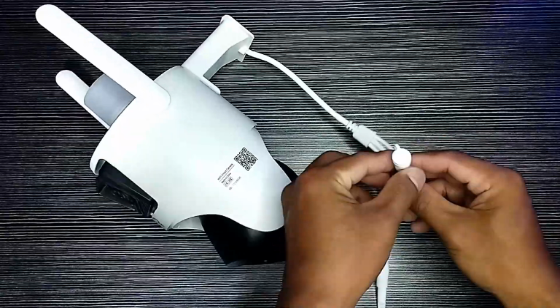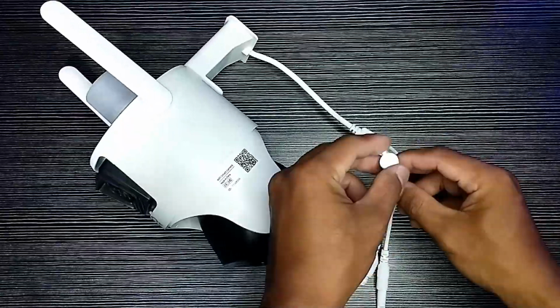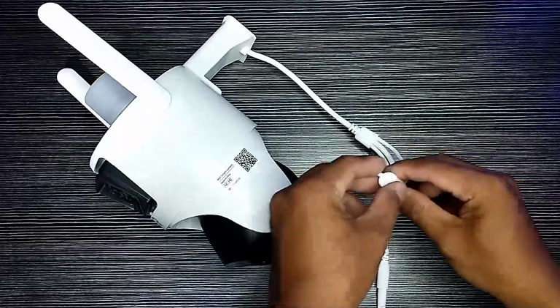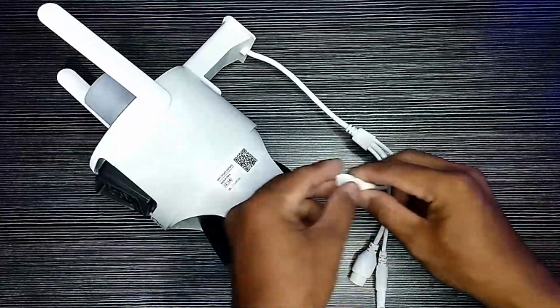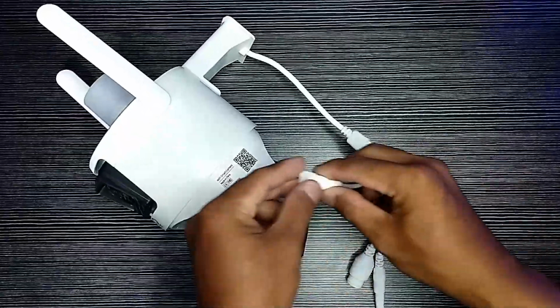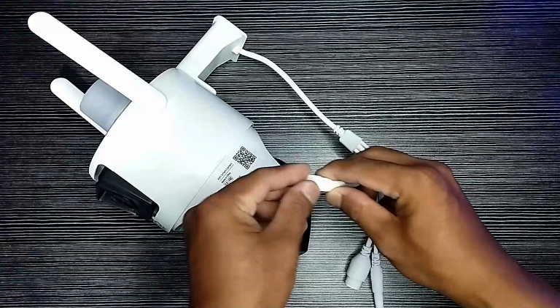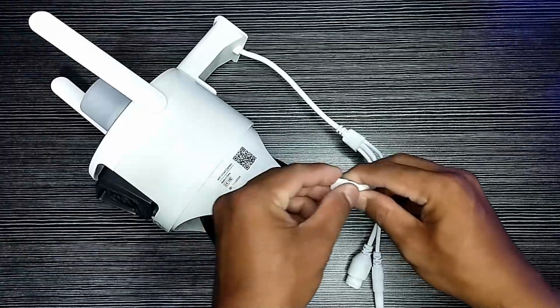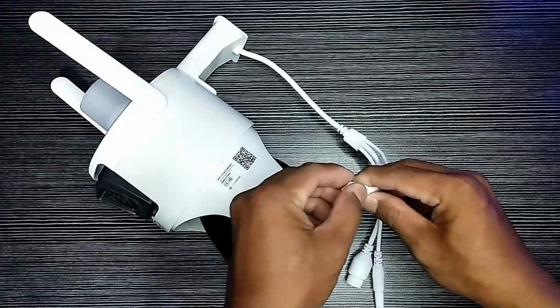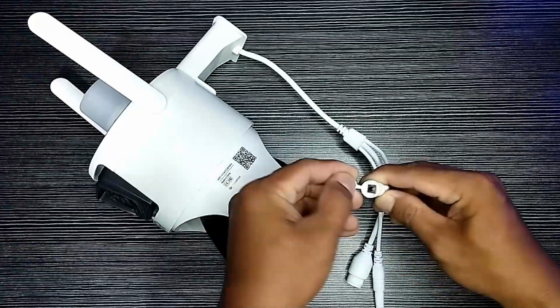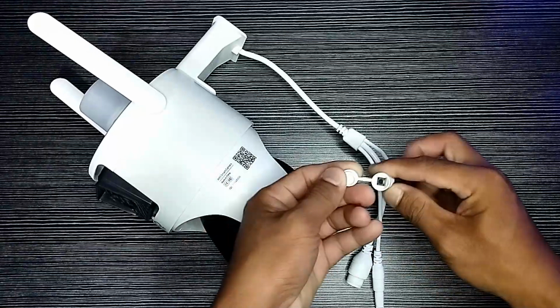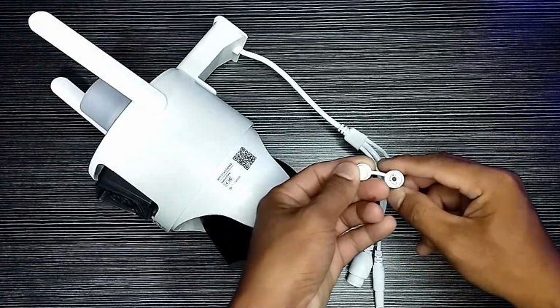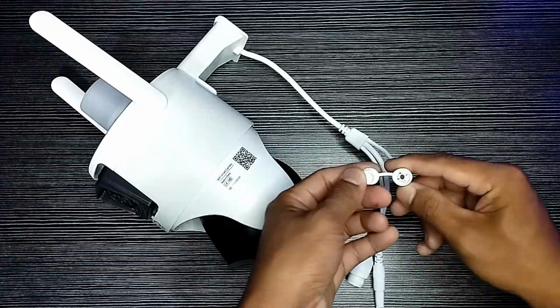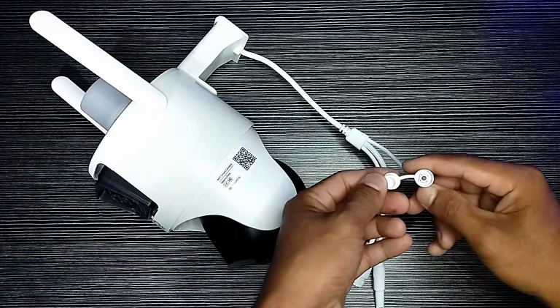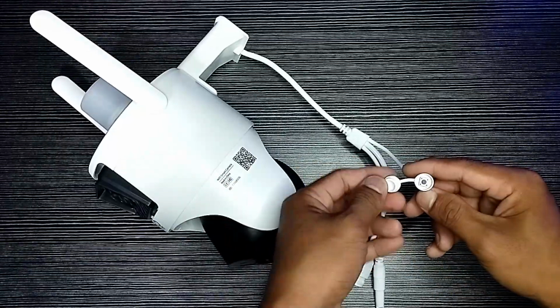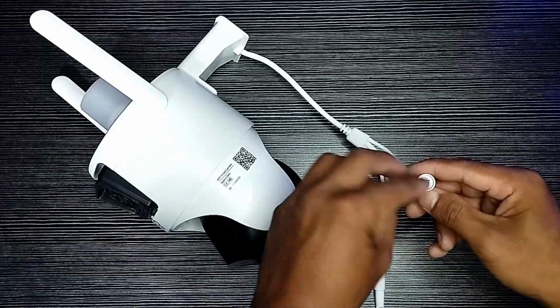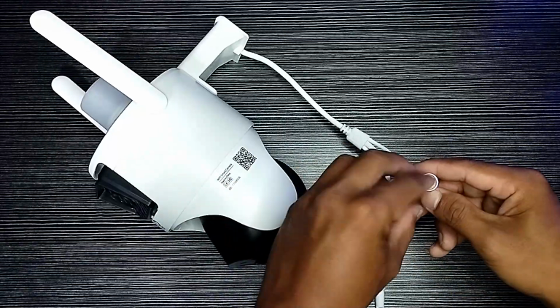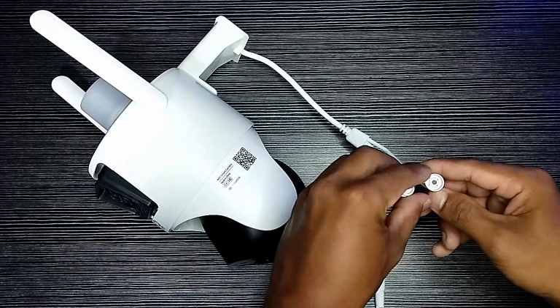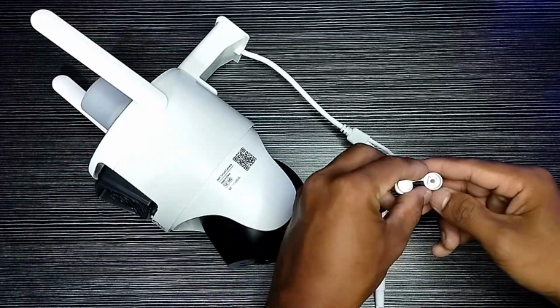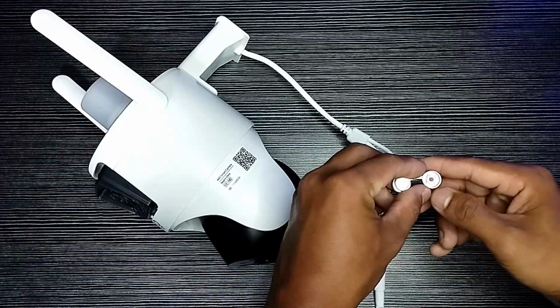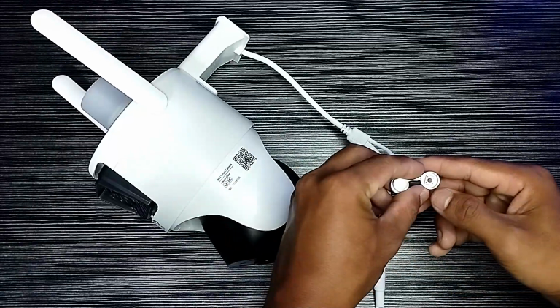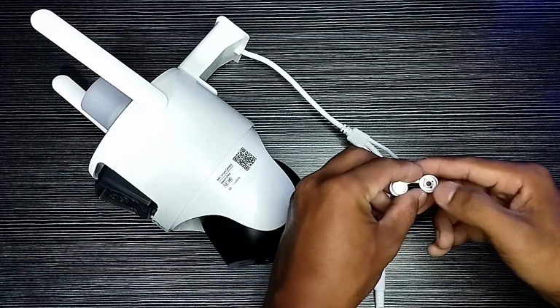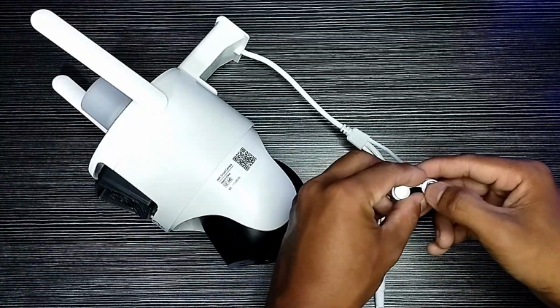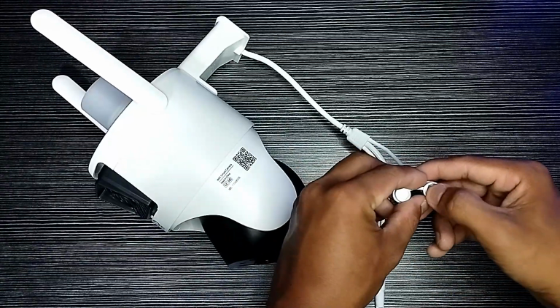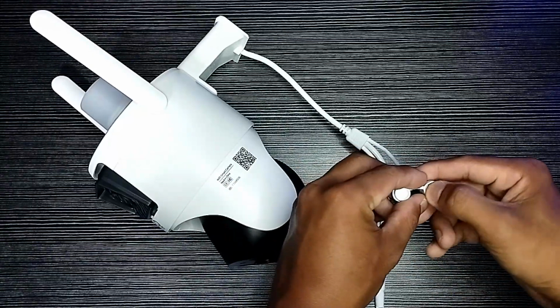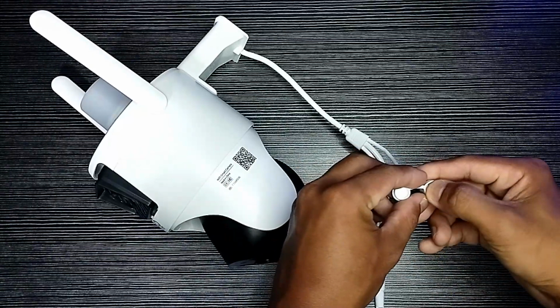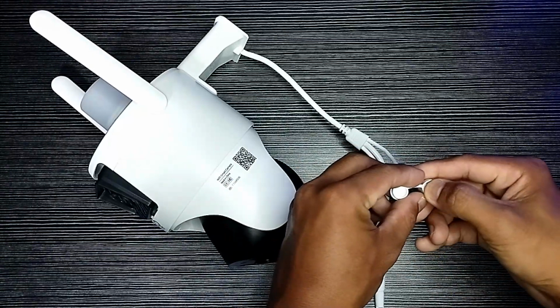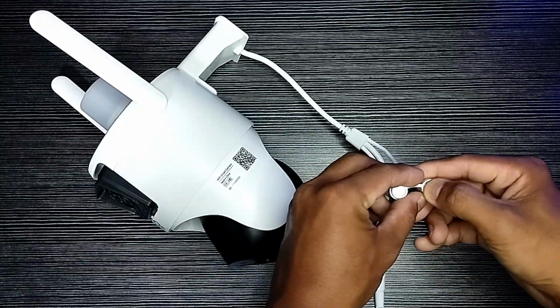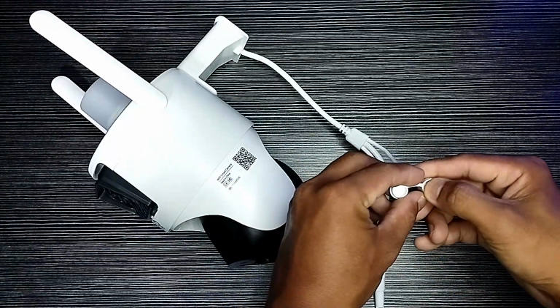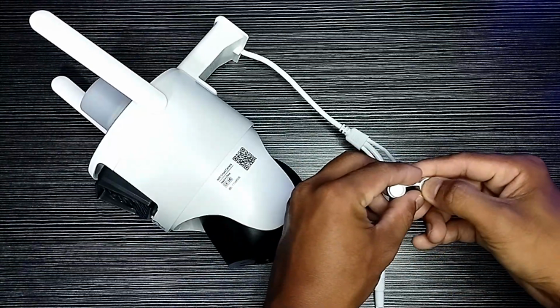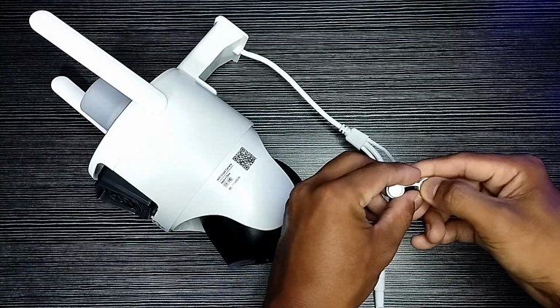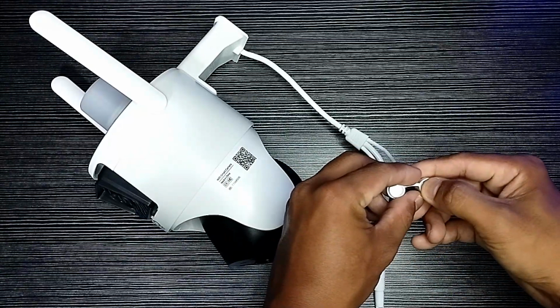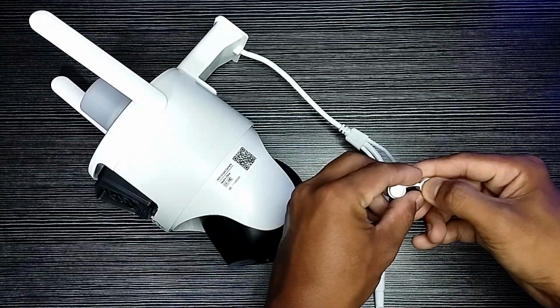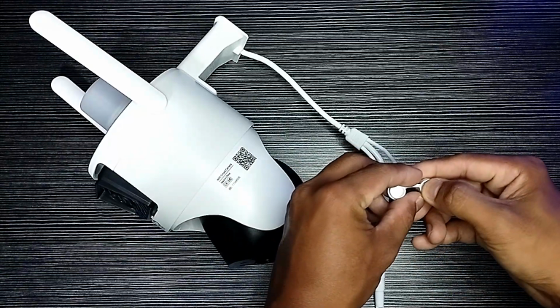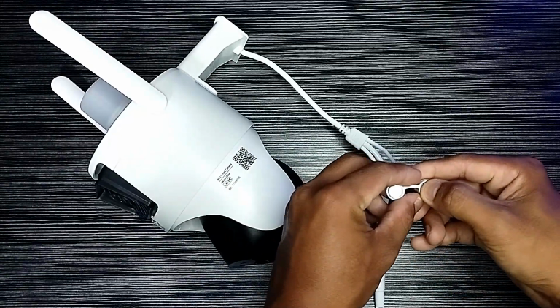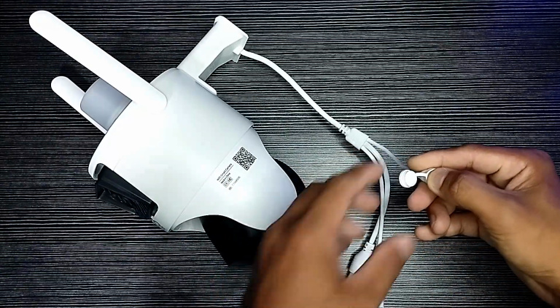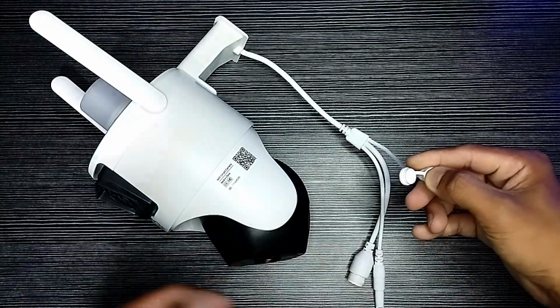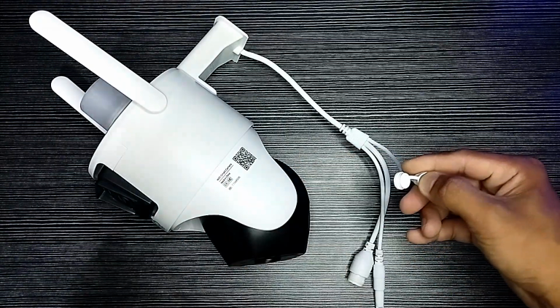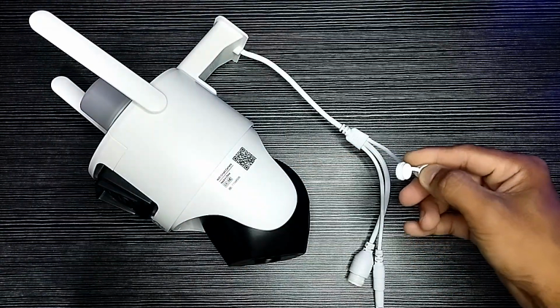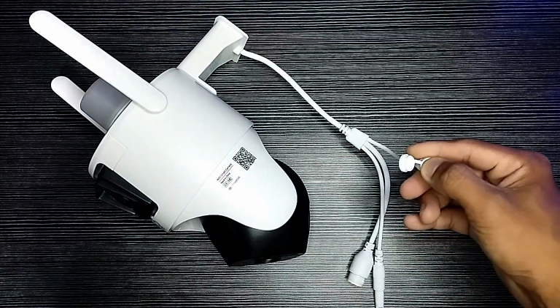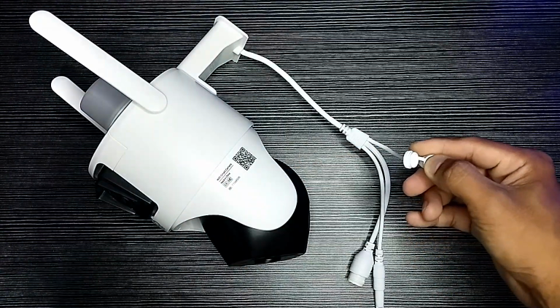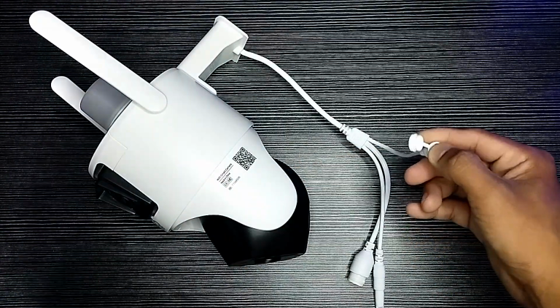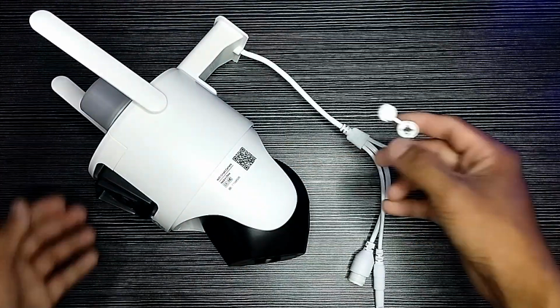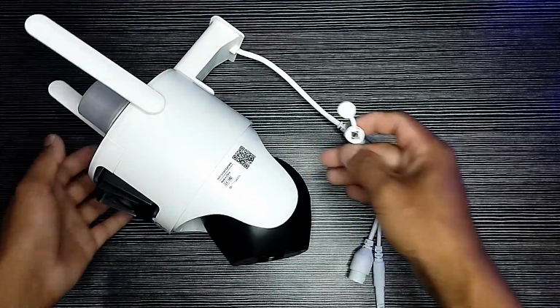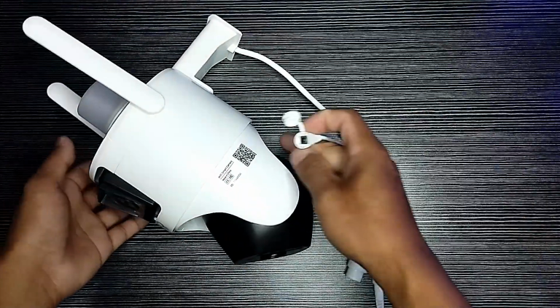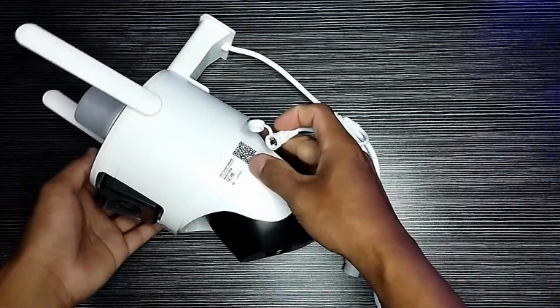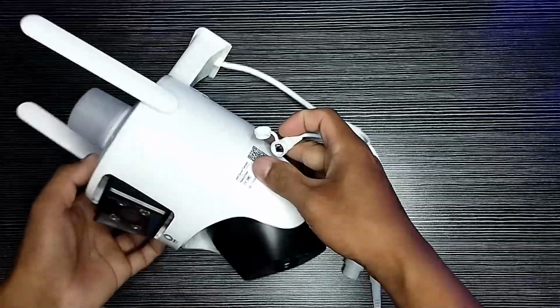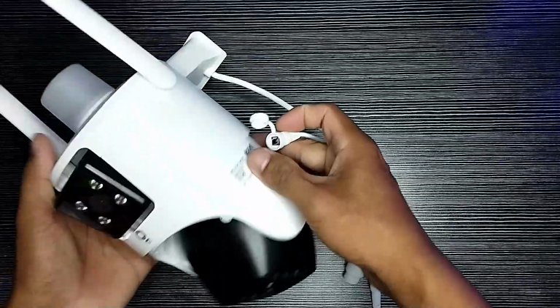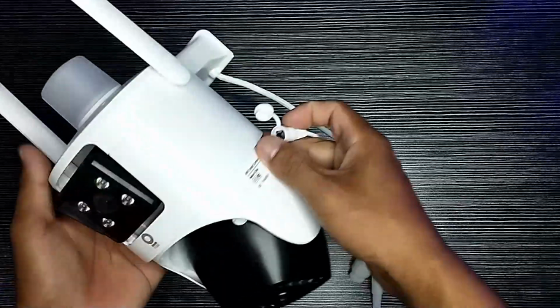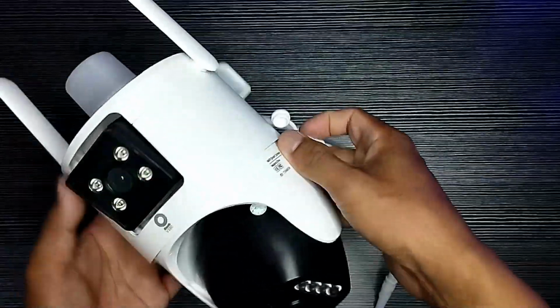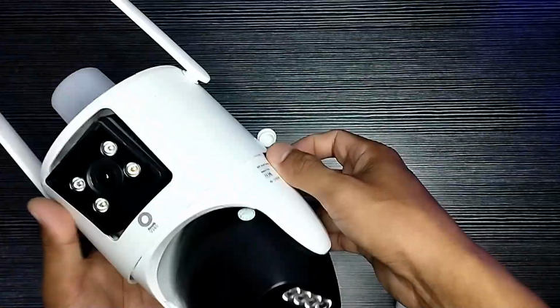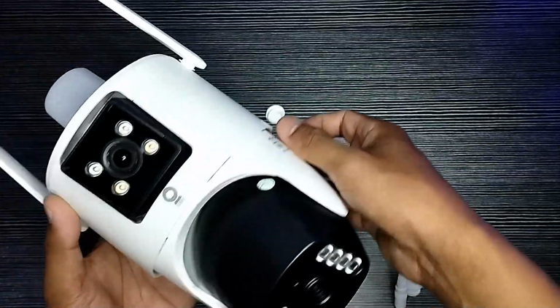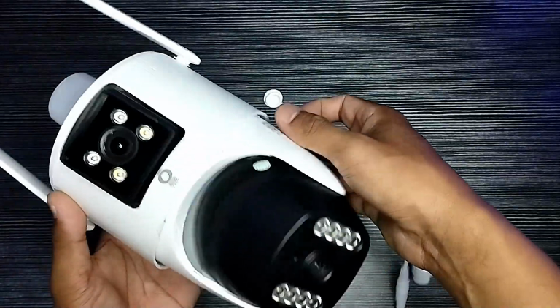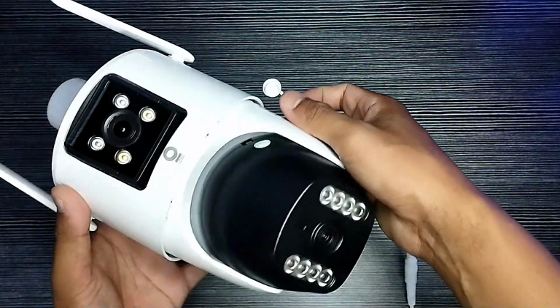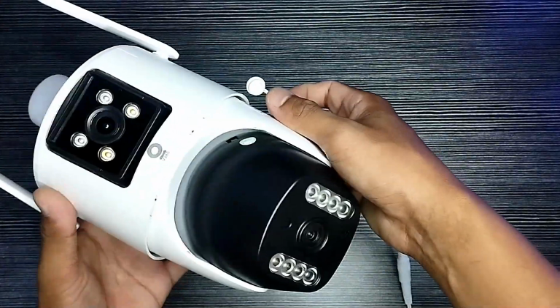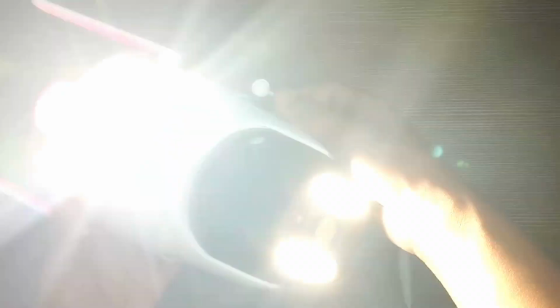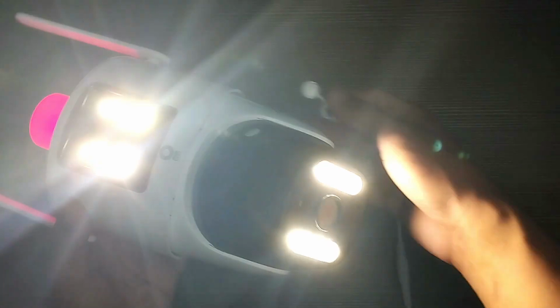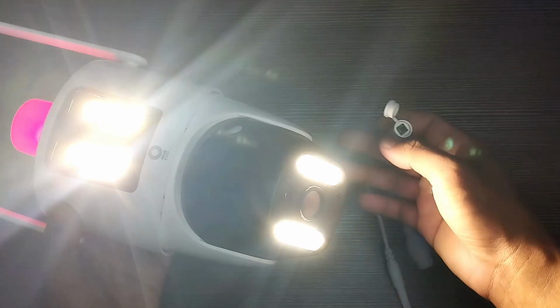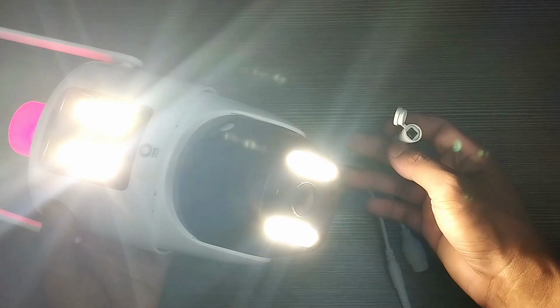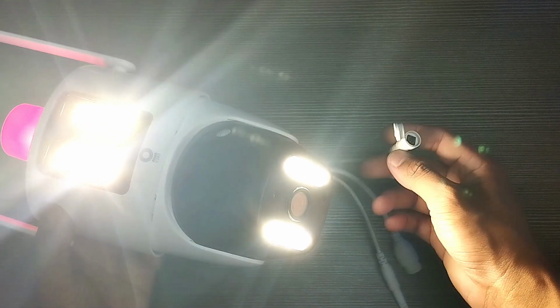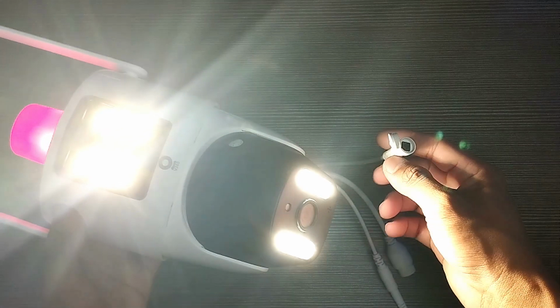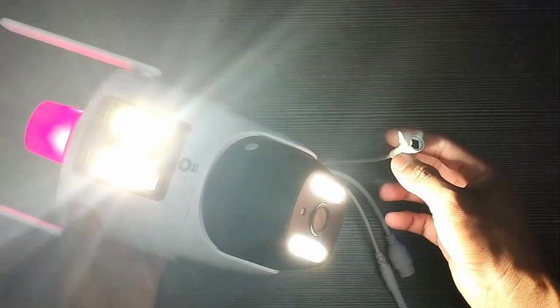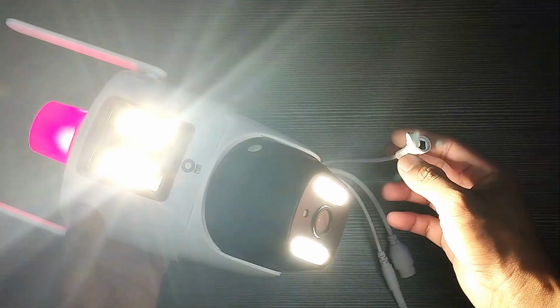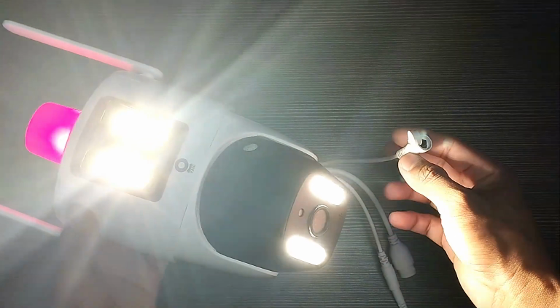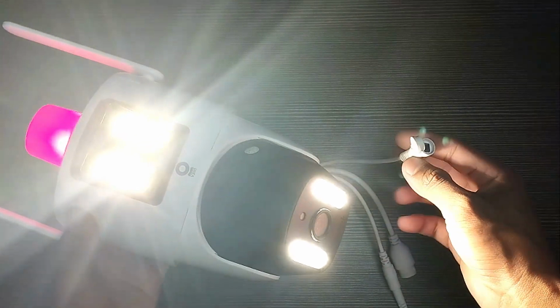To perform a hard reset, open the reset button cap, then press and hold the reset button for 10 seconds and you're done. Reset completed.